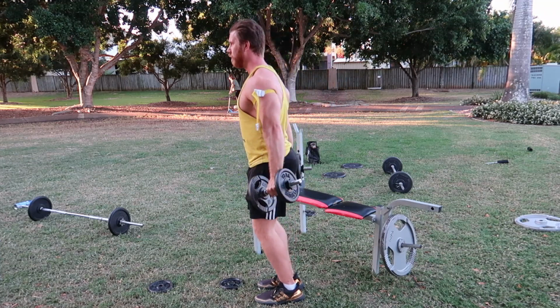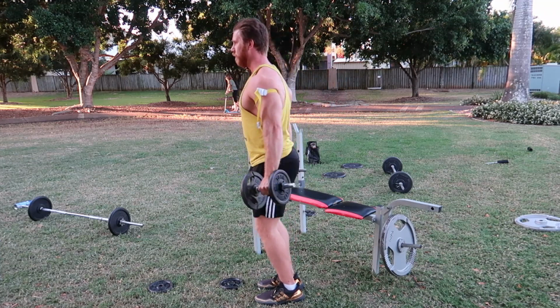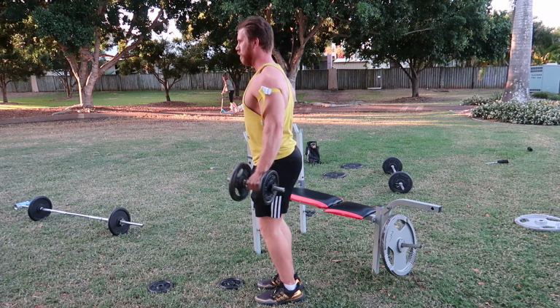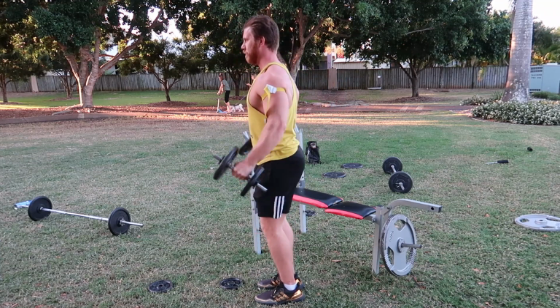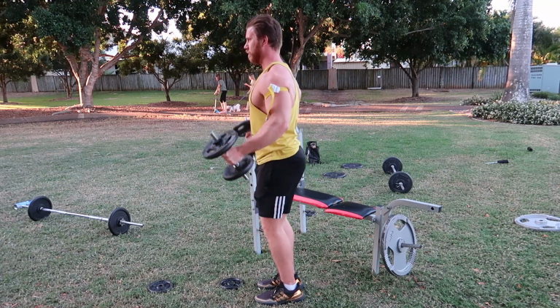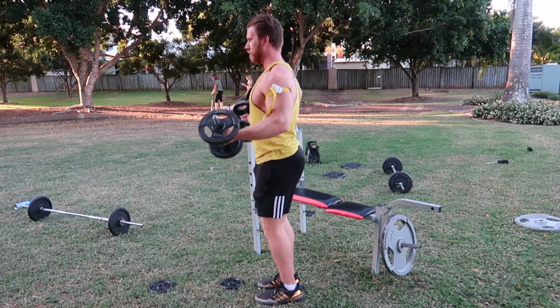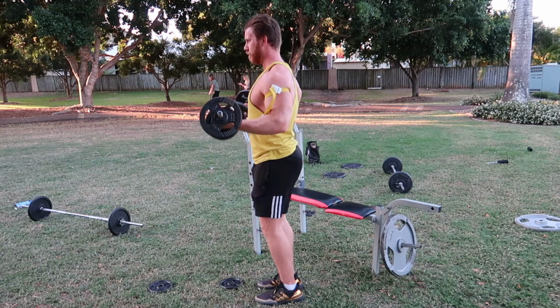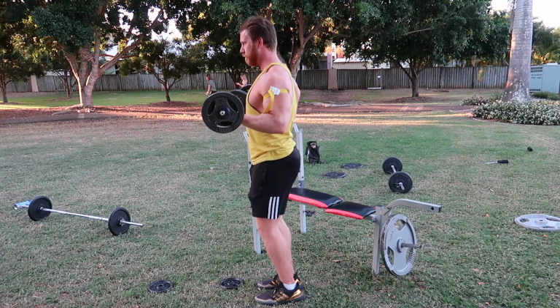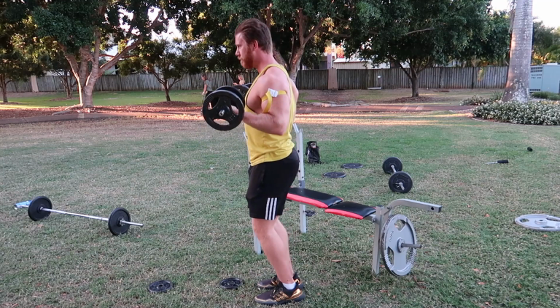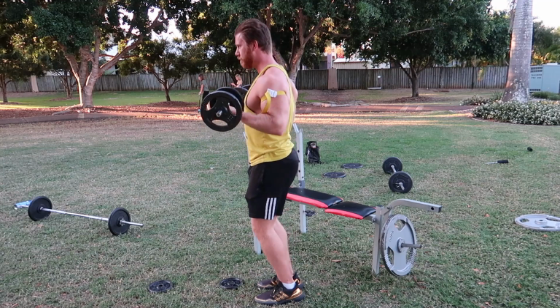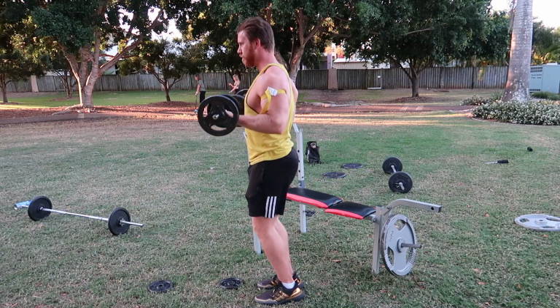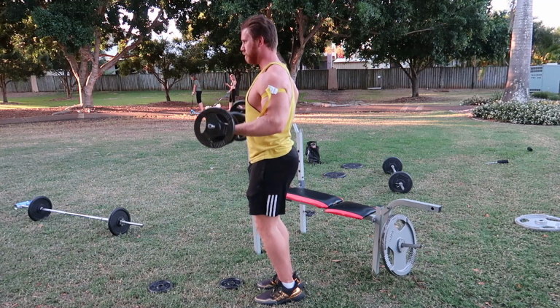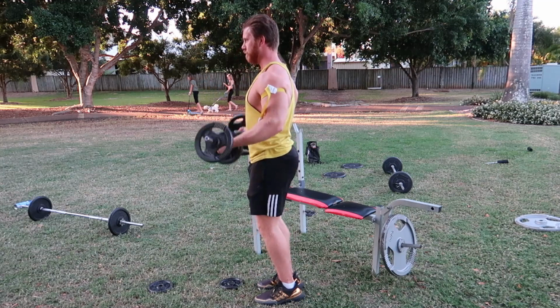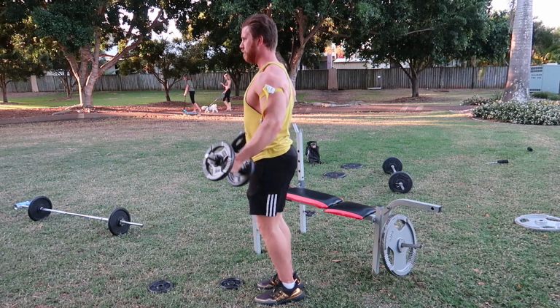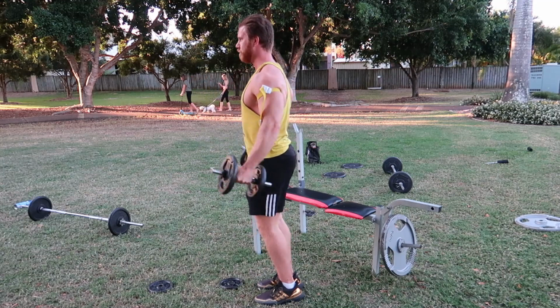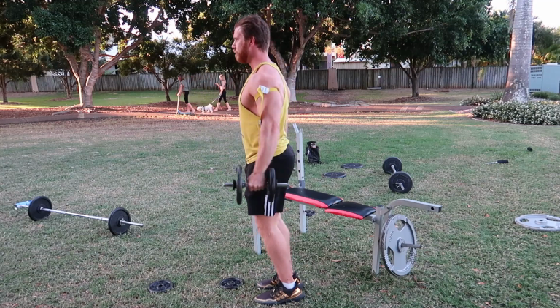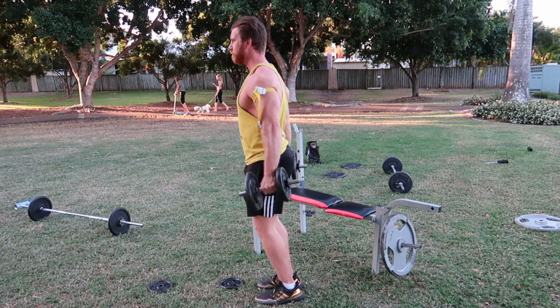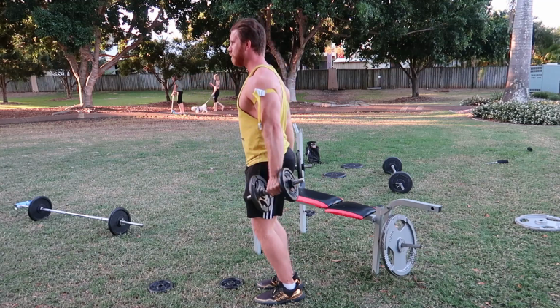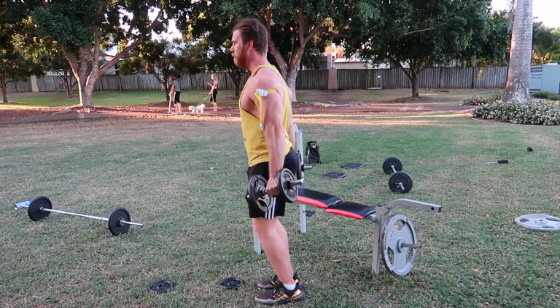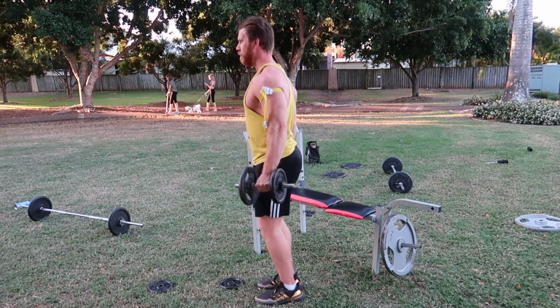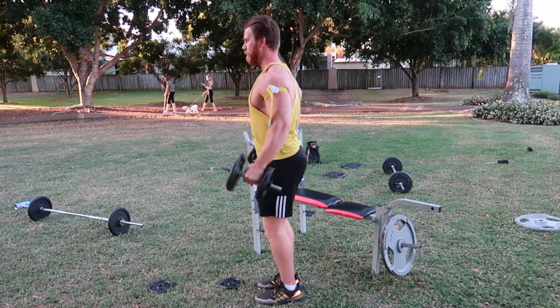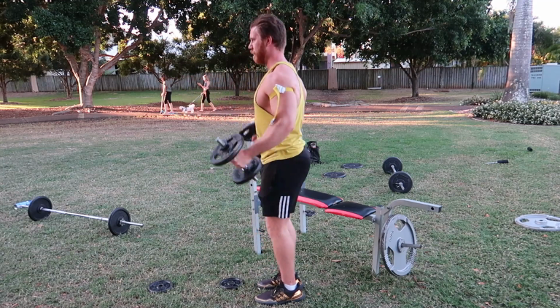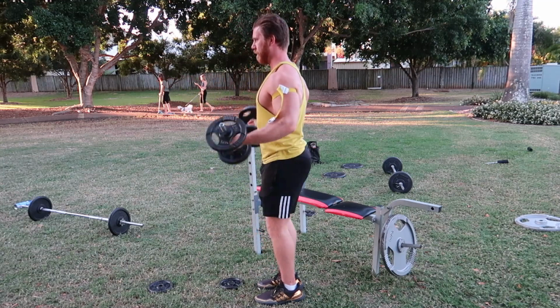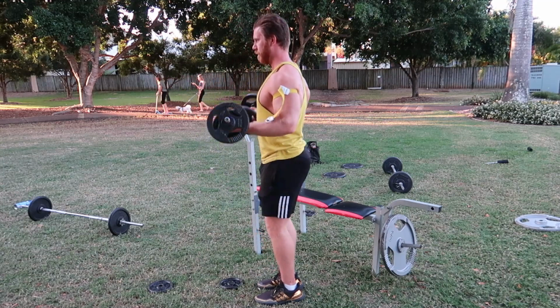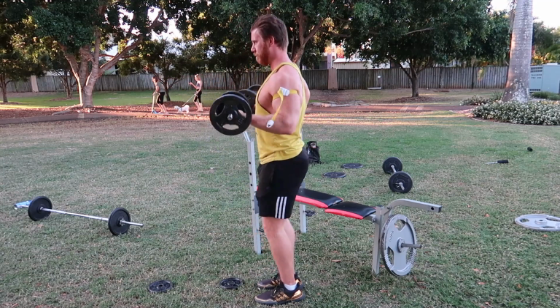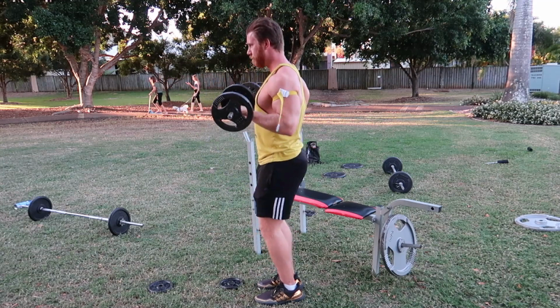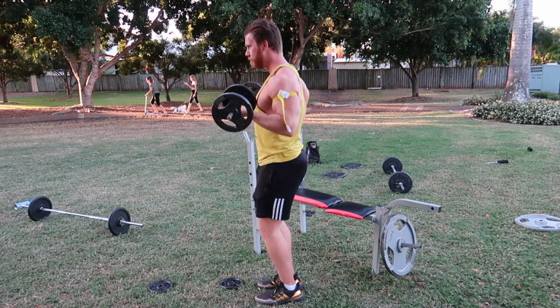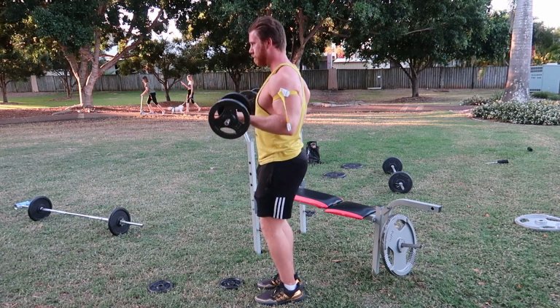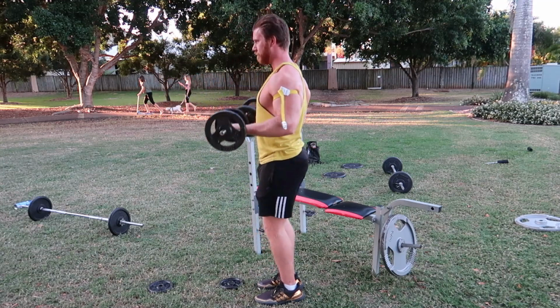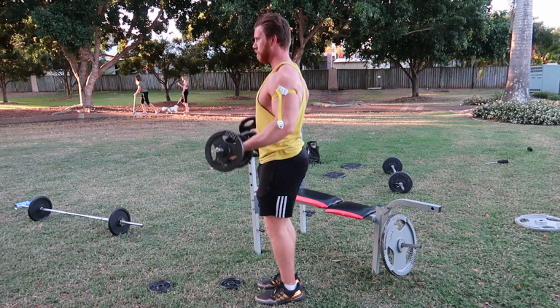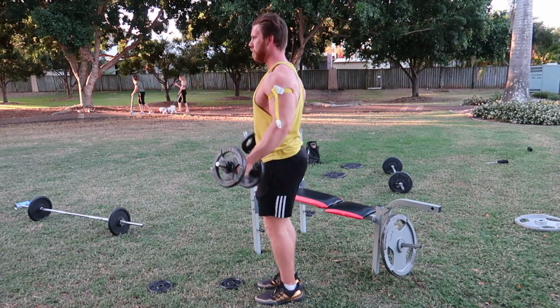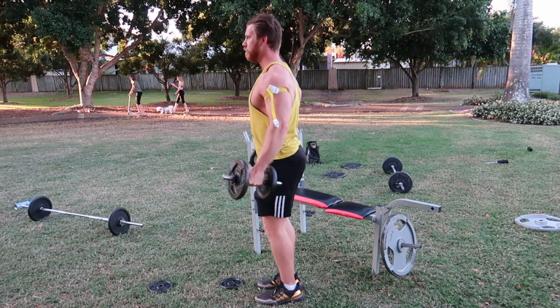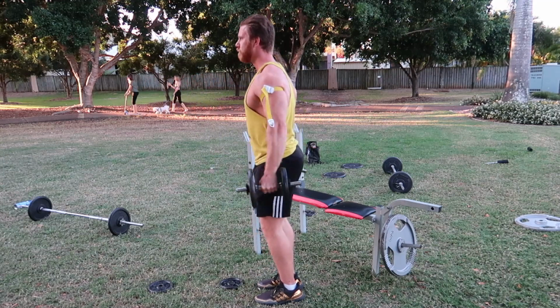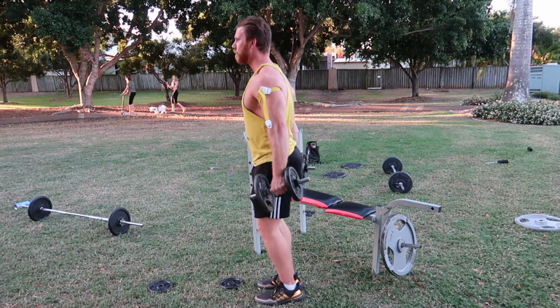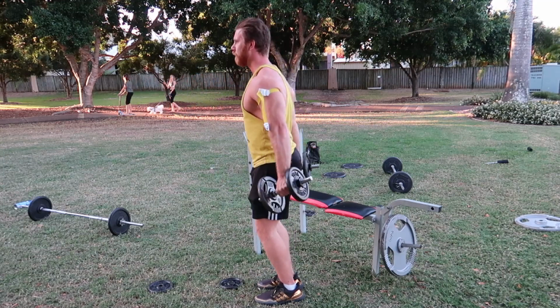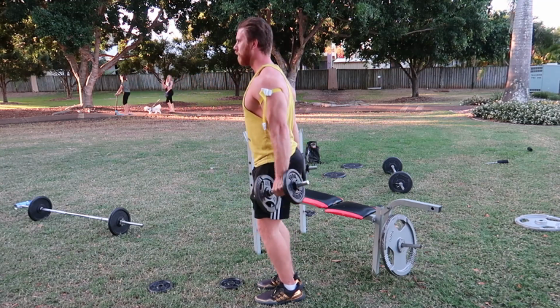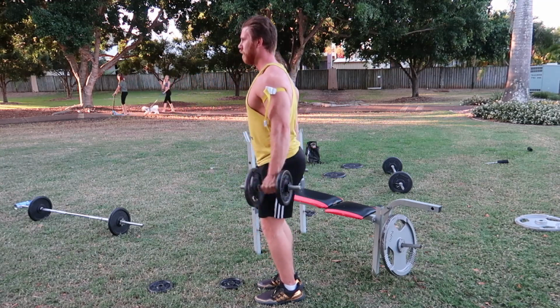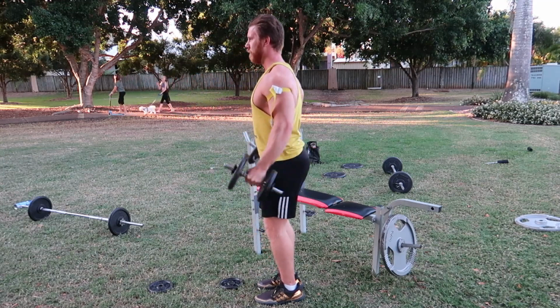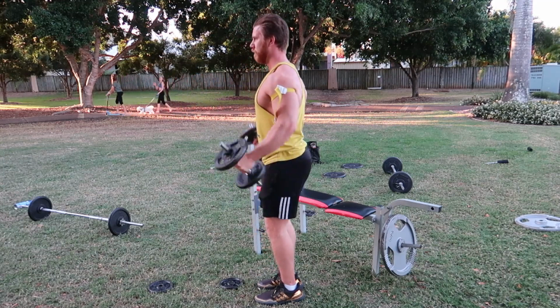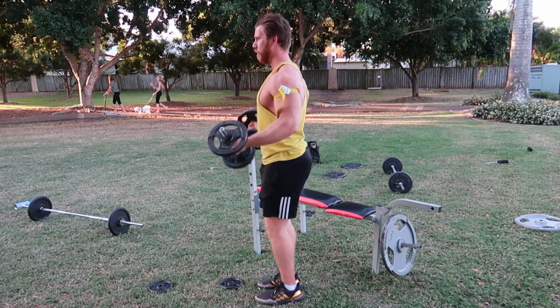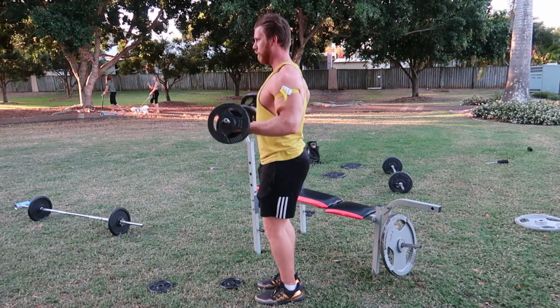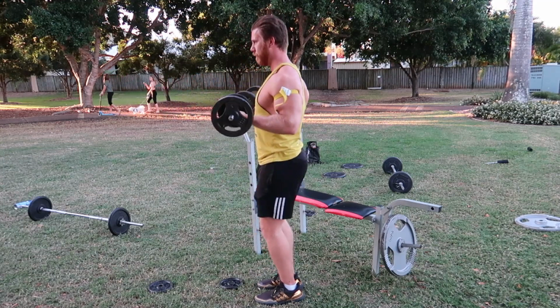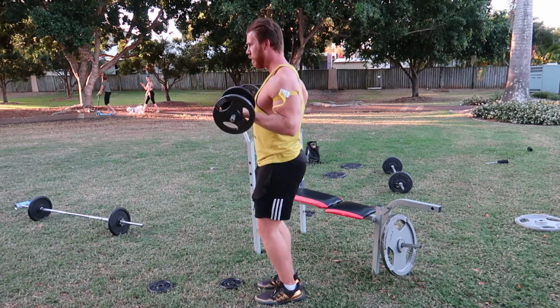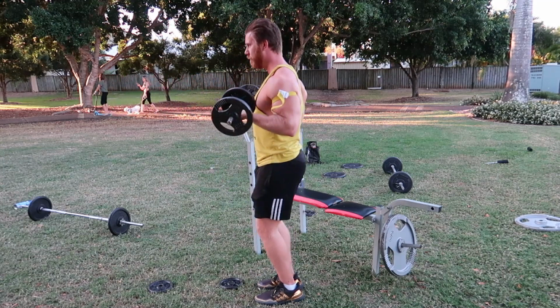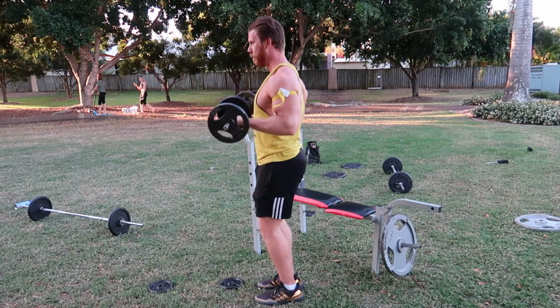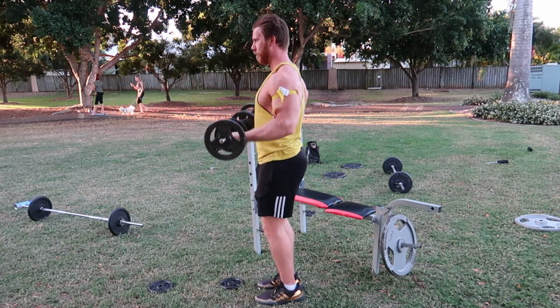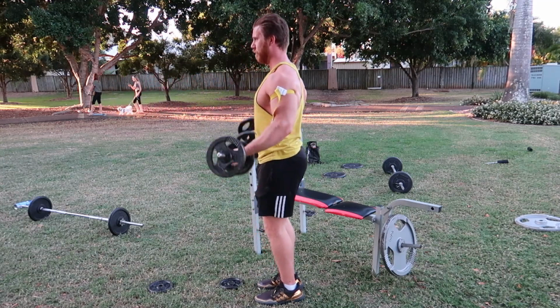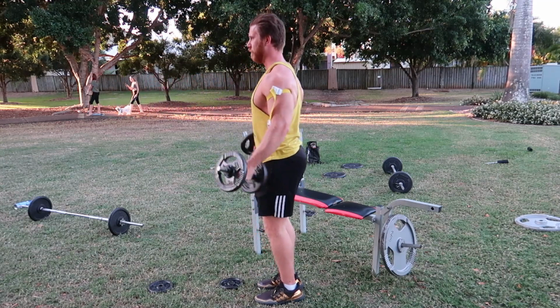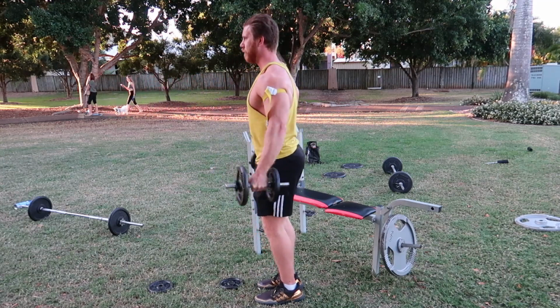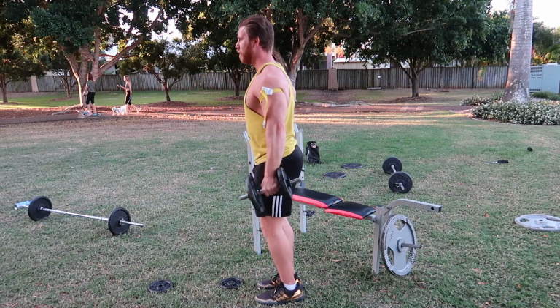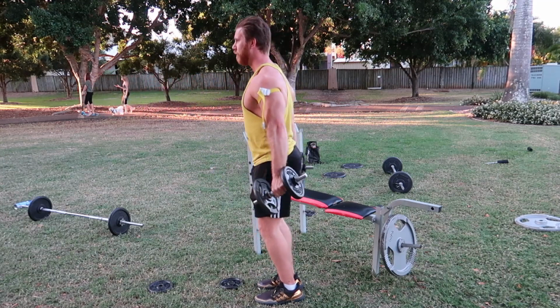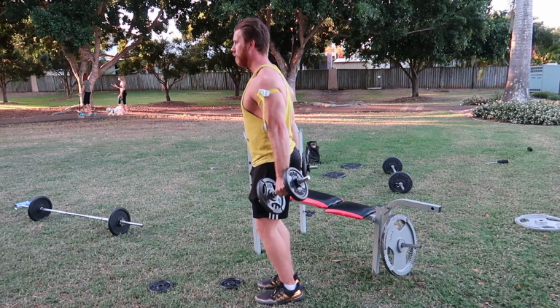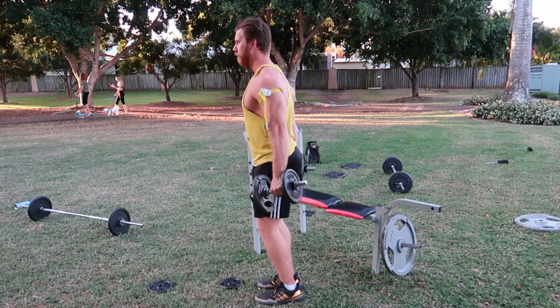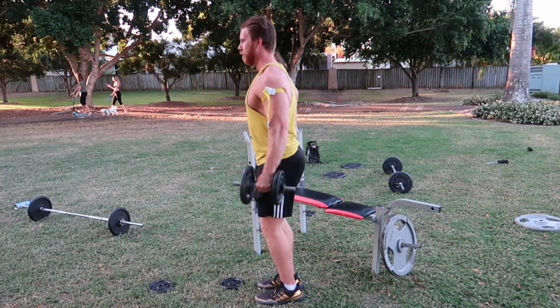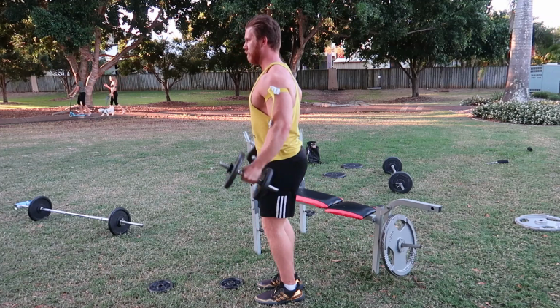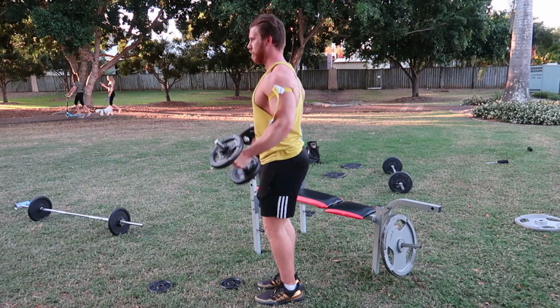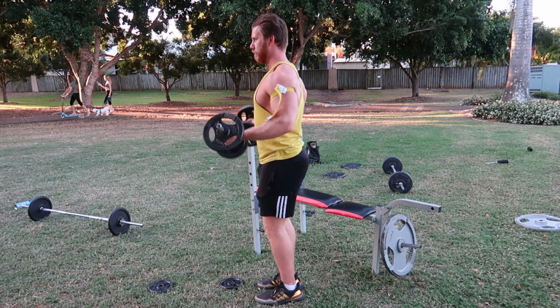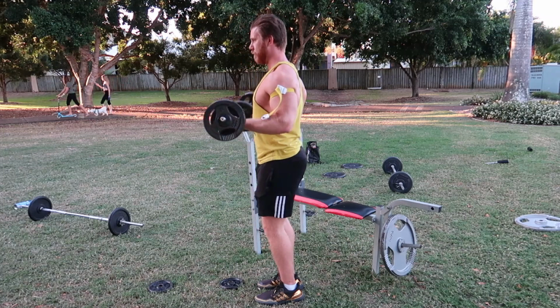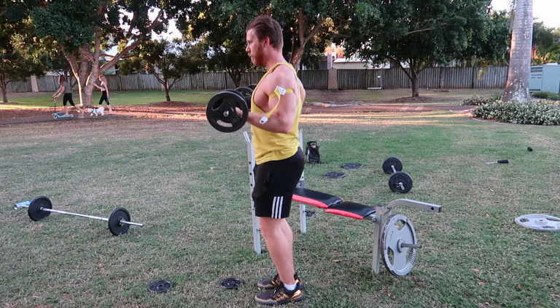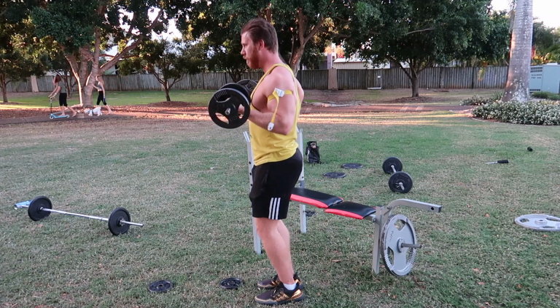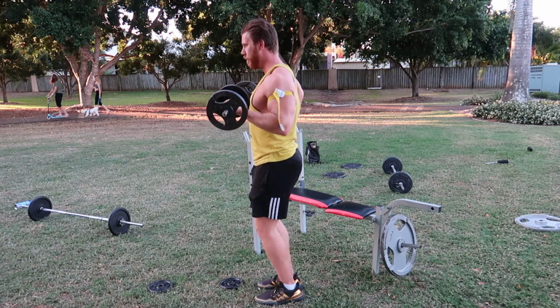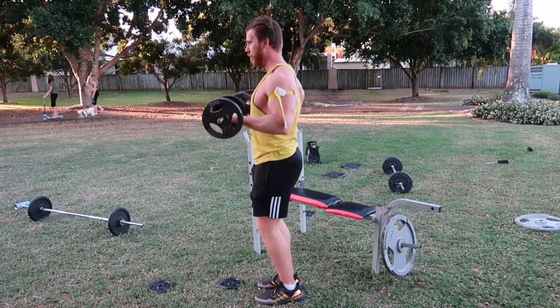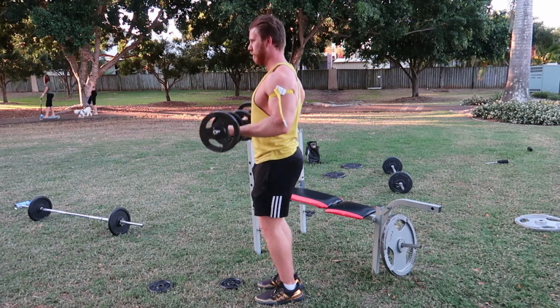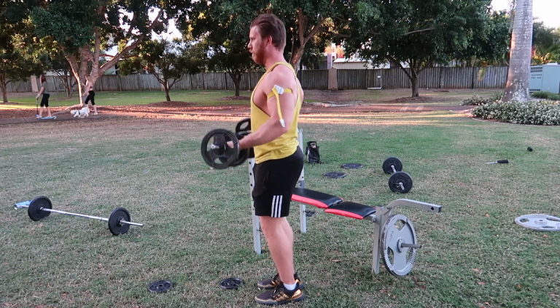On the first set I'll do 25 reps, then 15 reps, 15 reps, 15 reps, and you'll rest 30 seconds between each one.